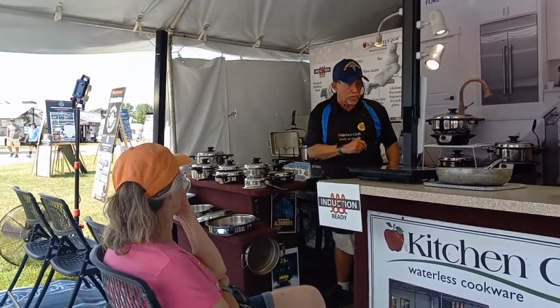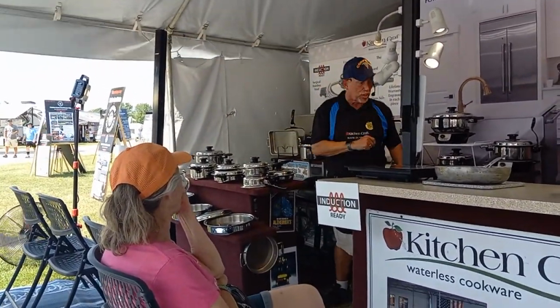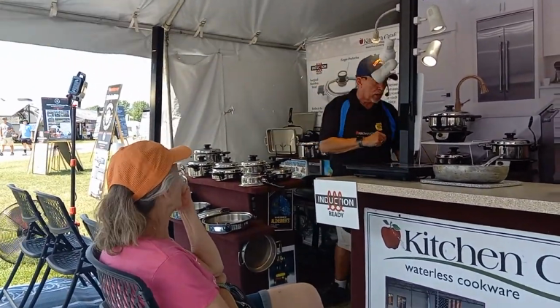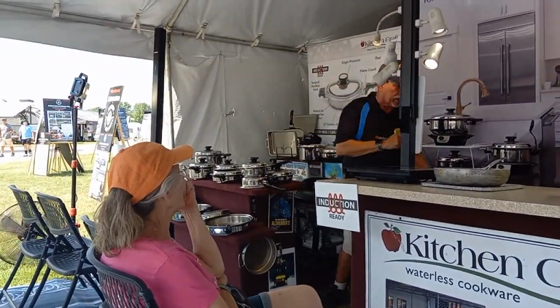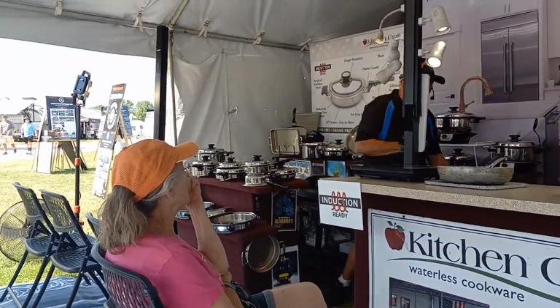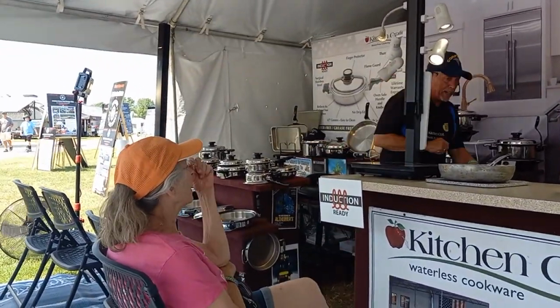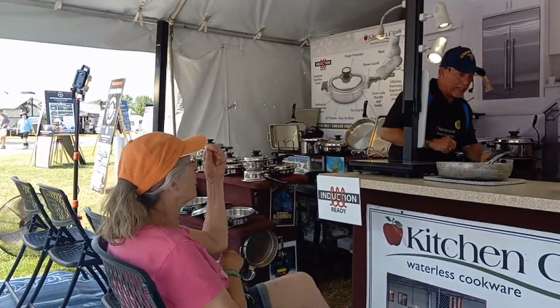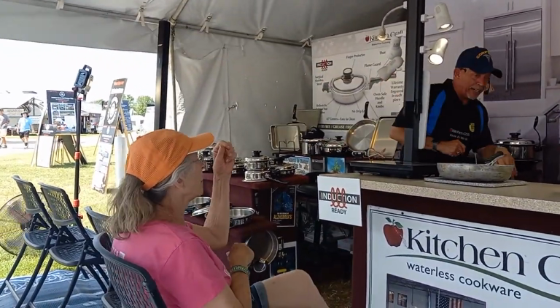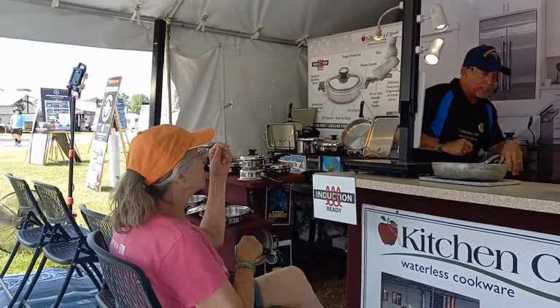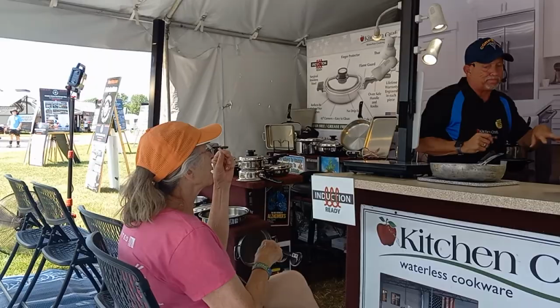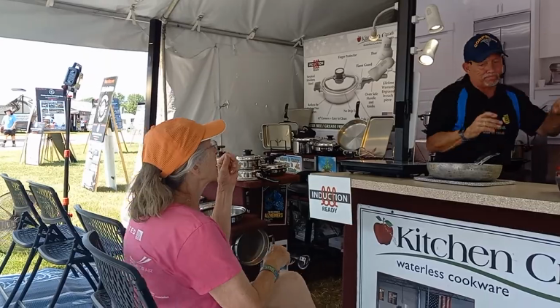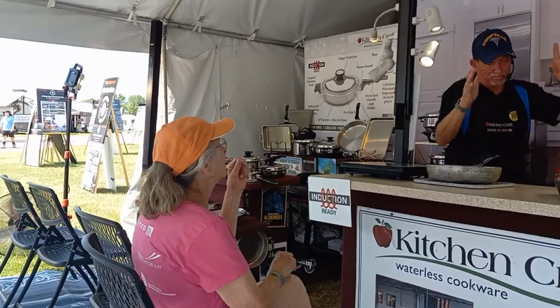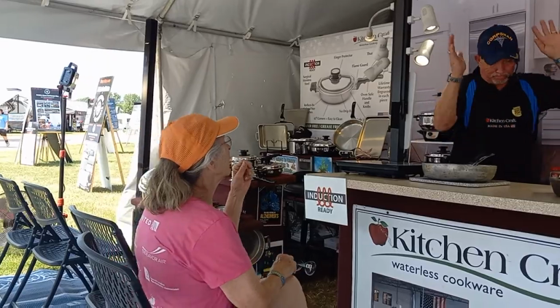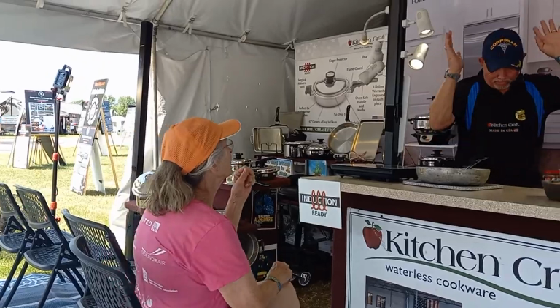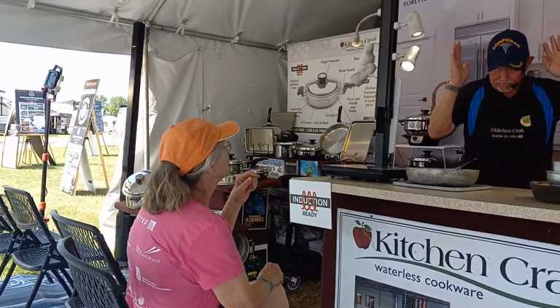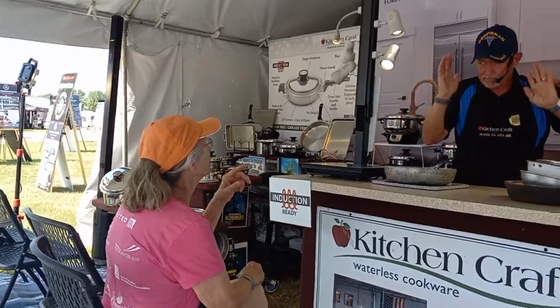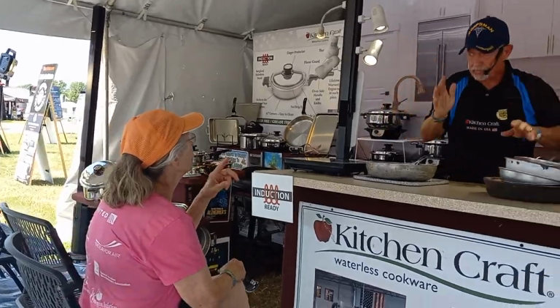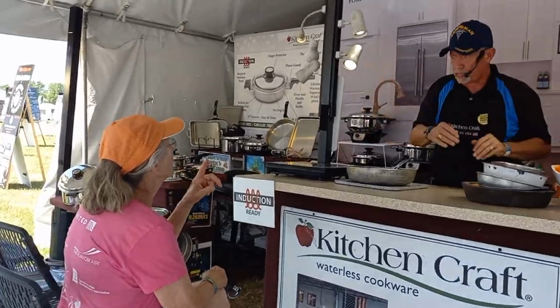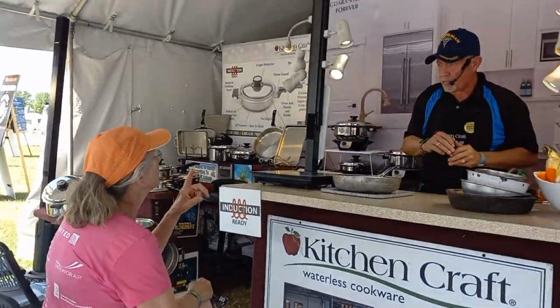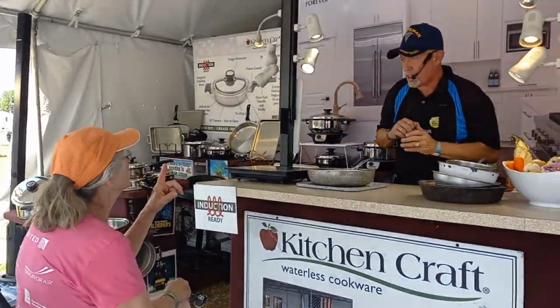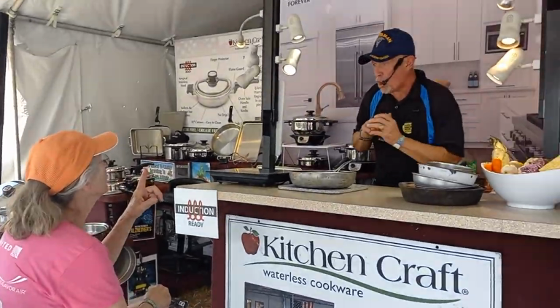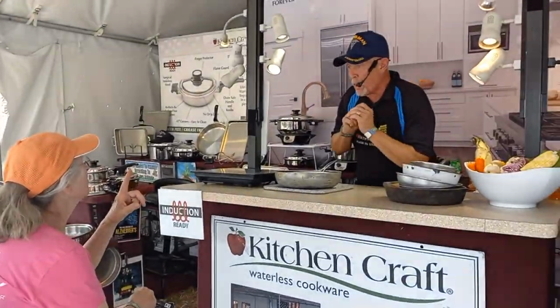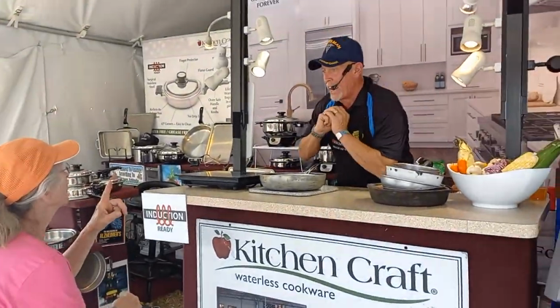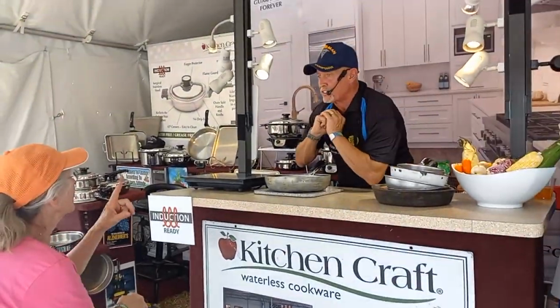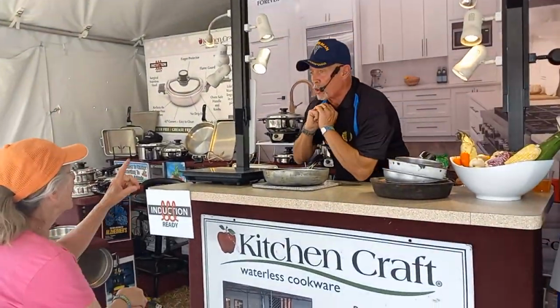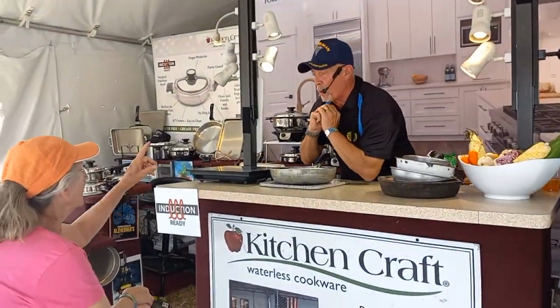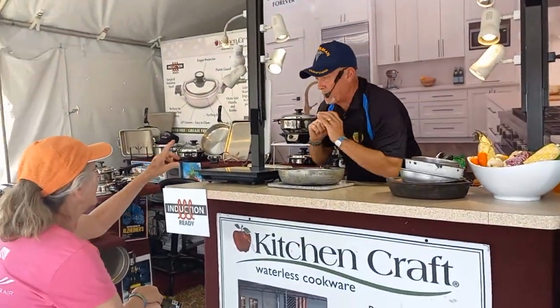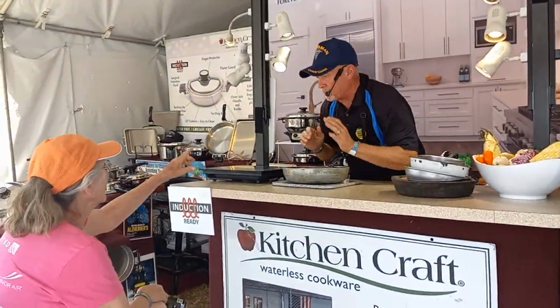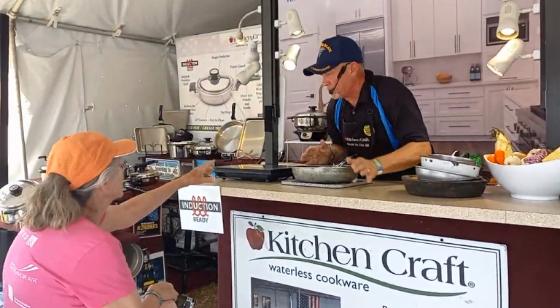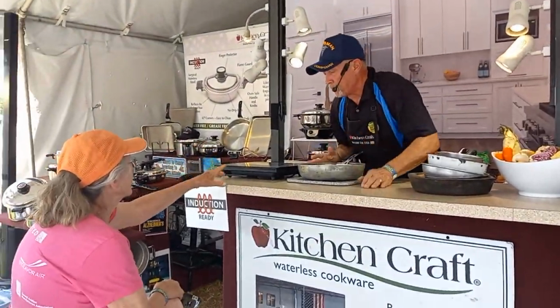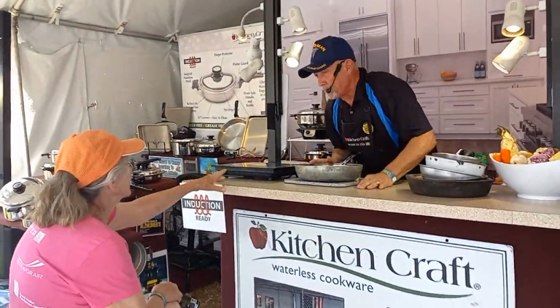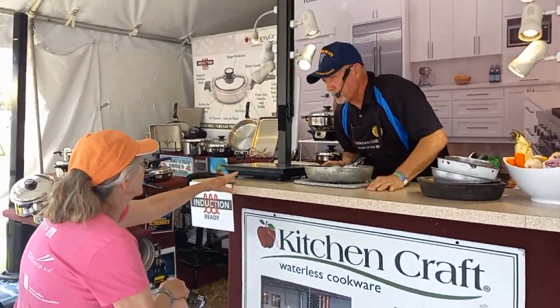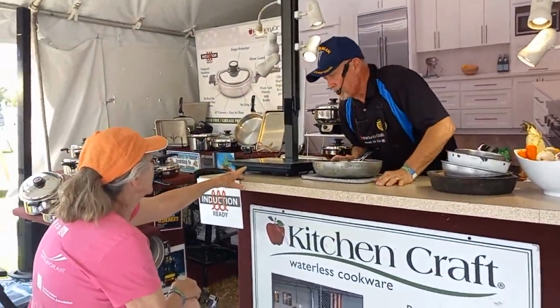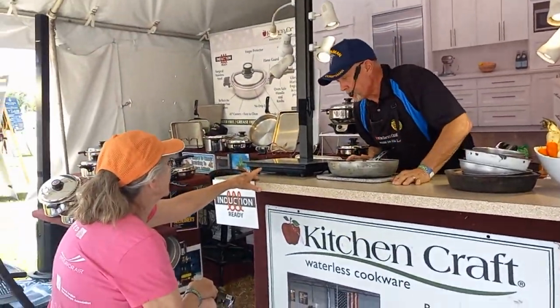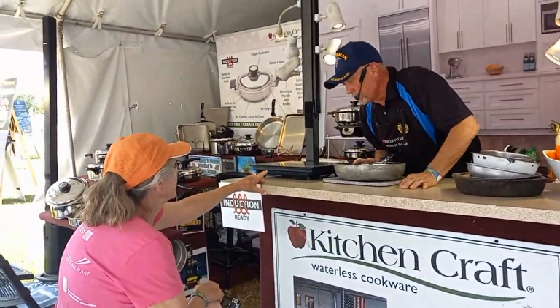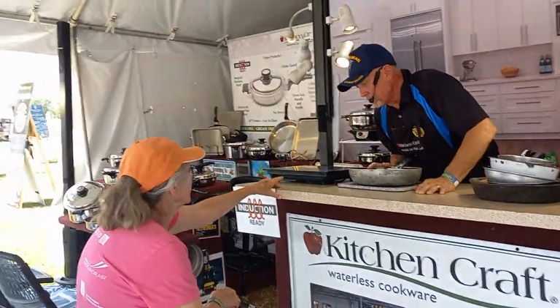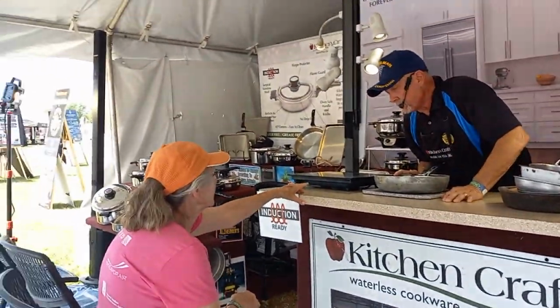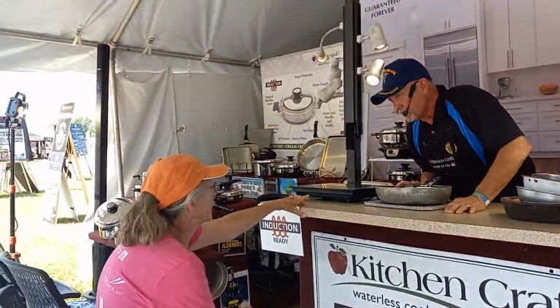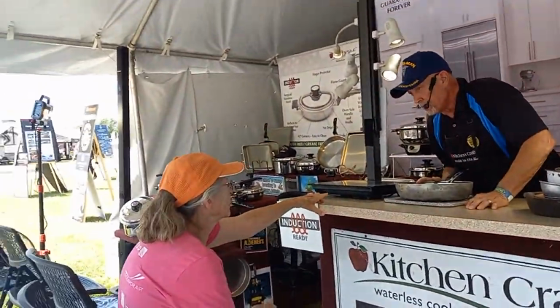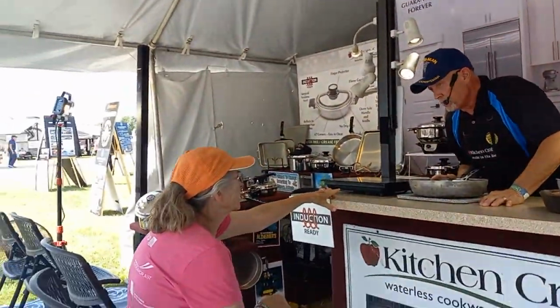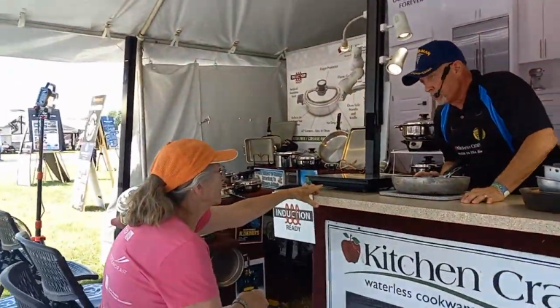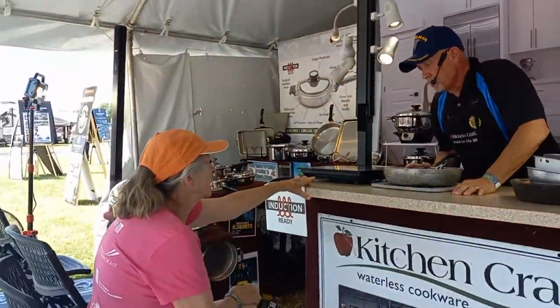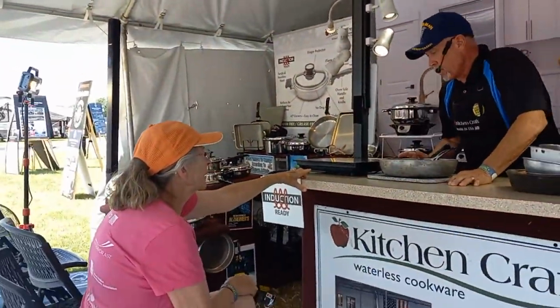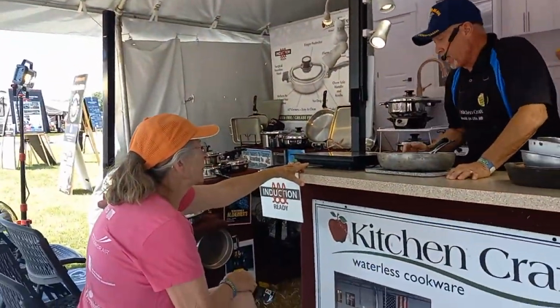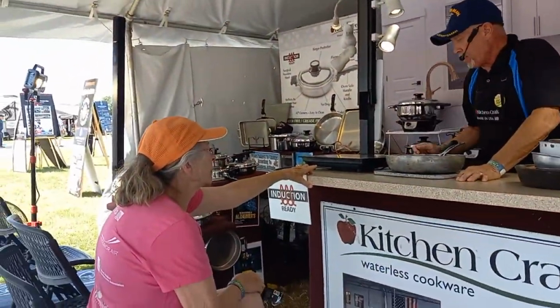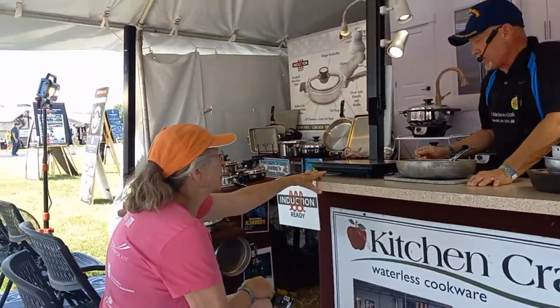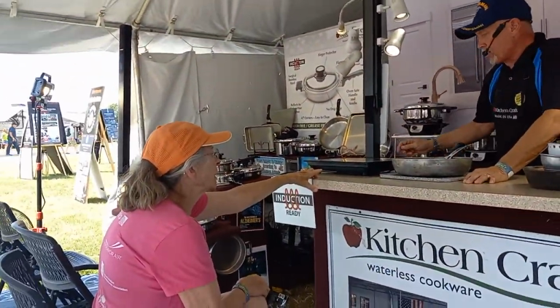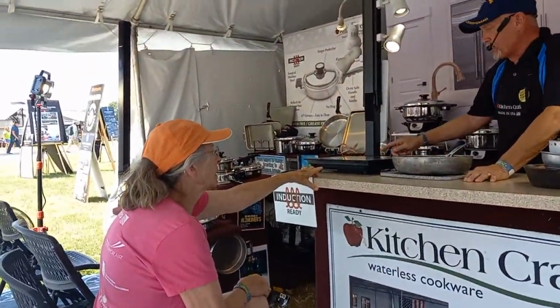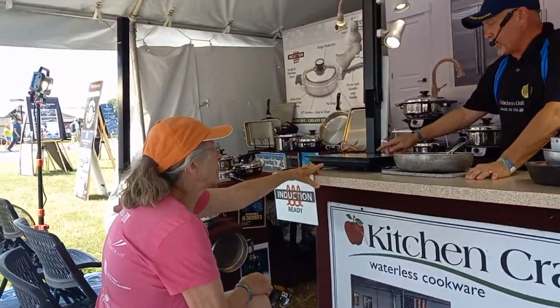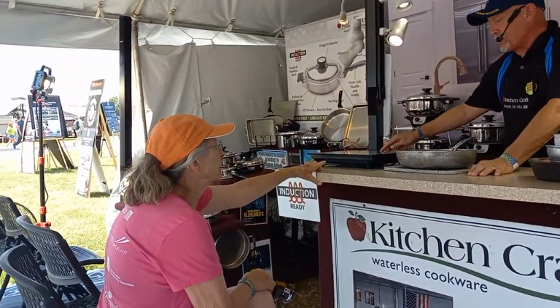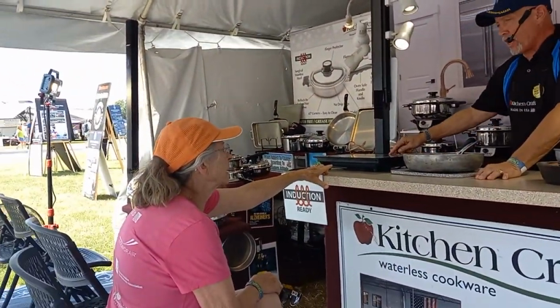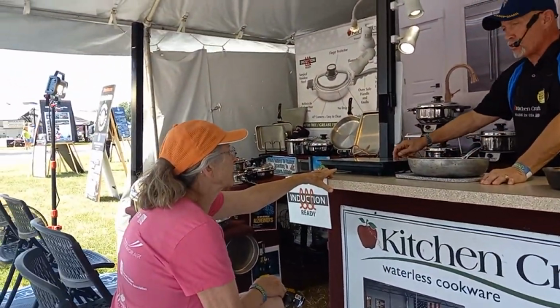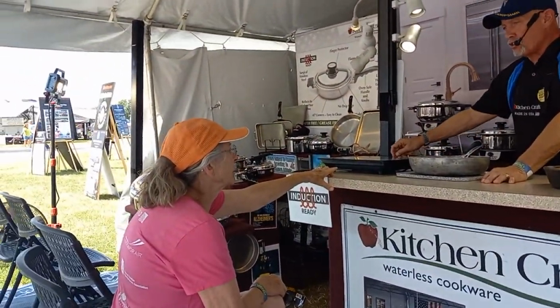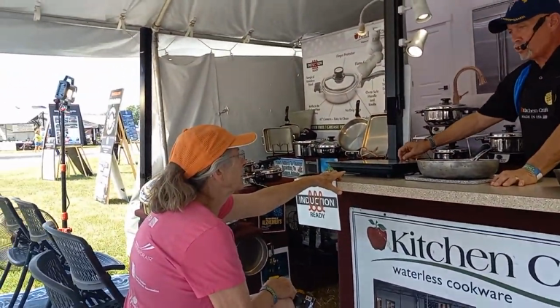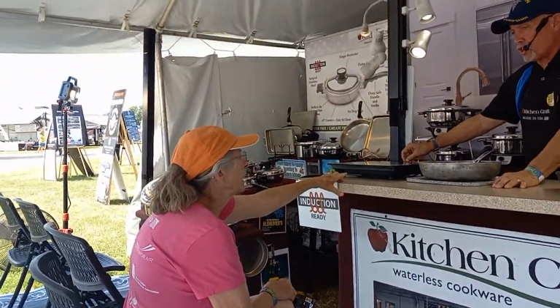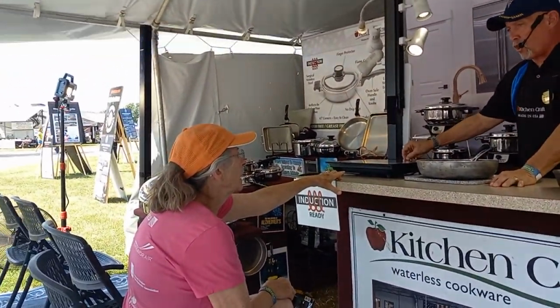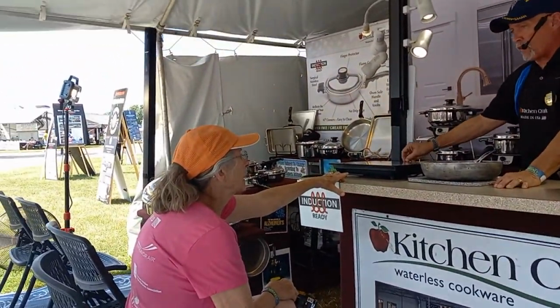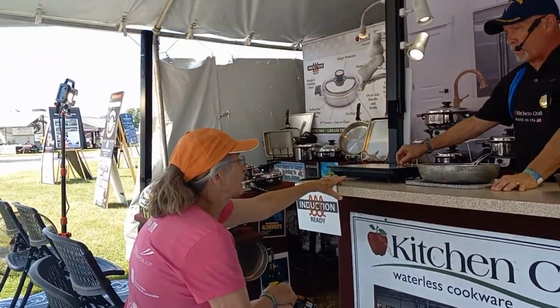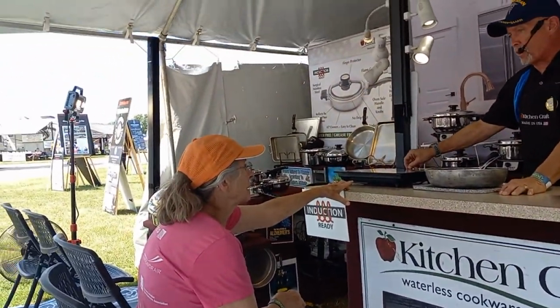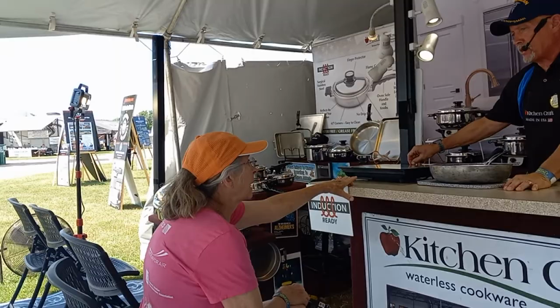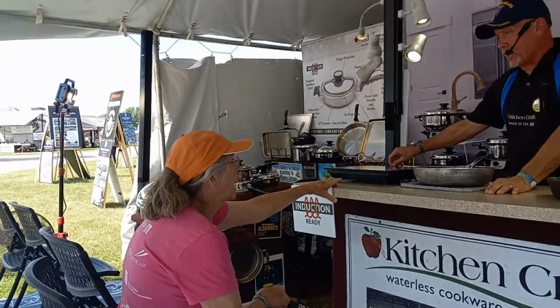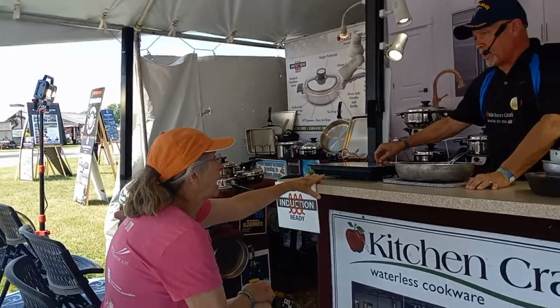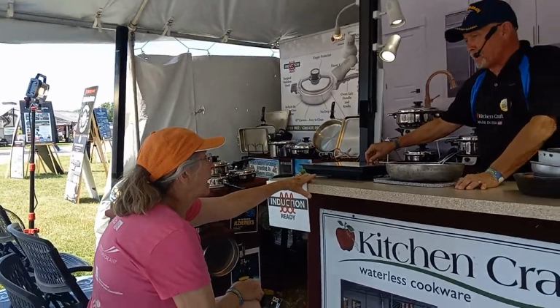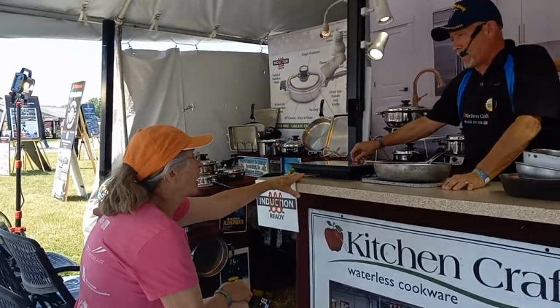This is an induction stove, and I'm going to tell you about it in a second.